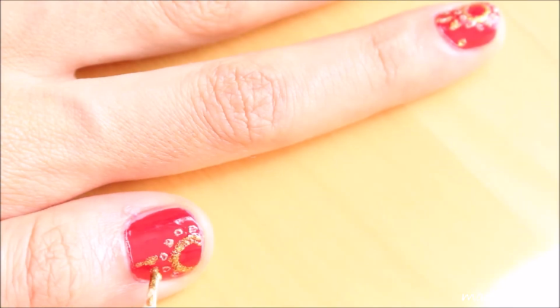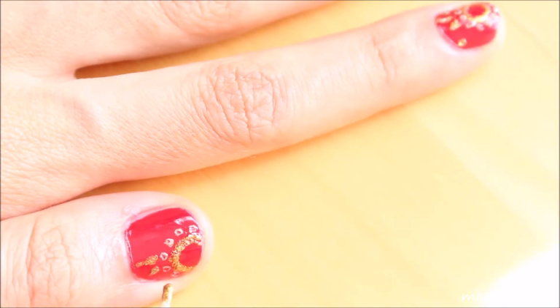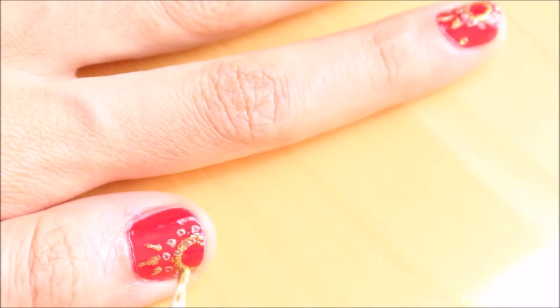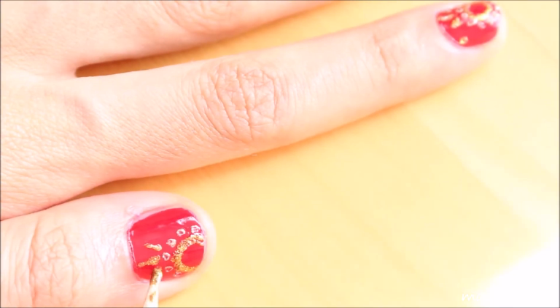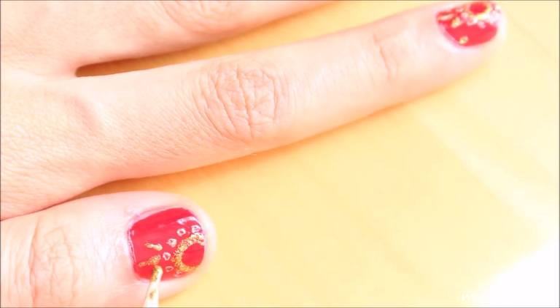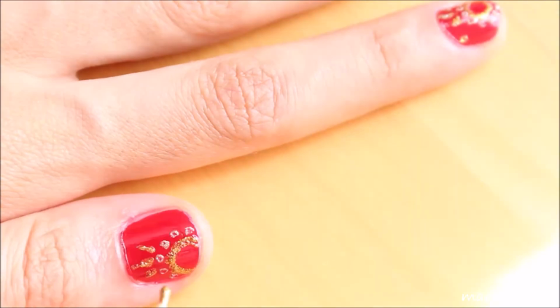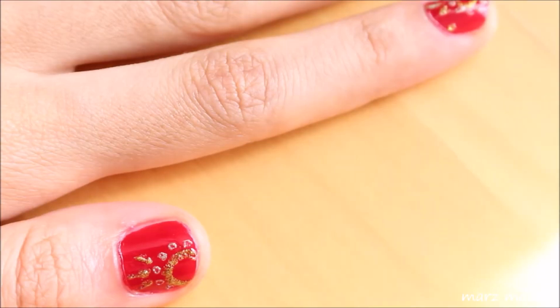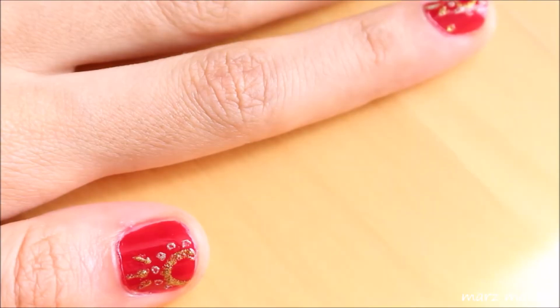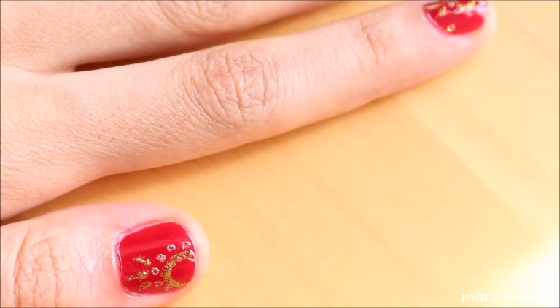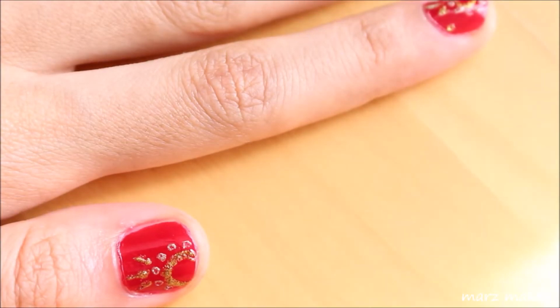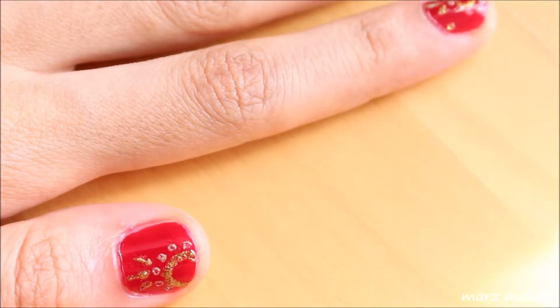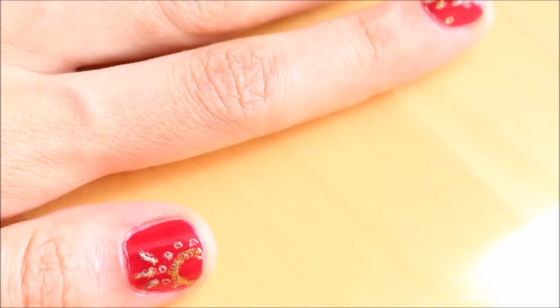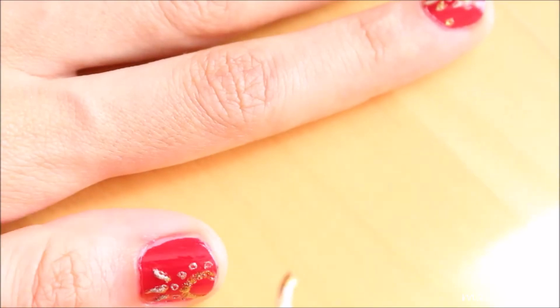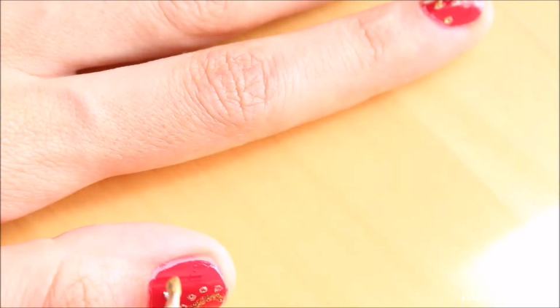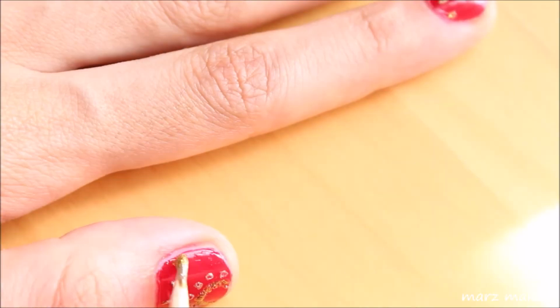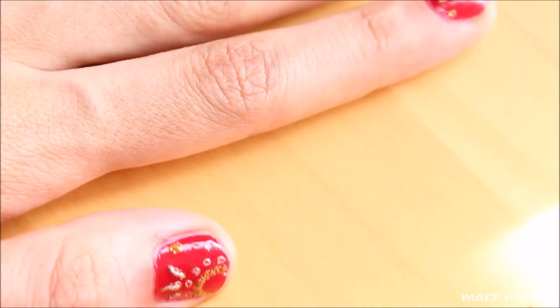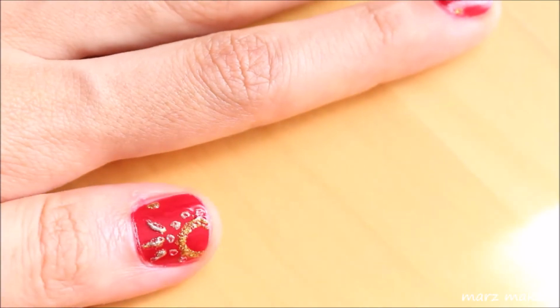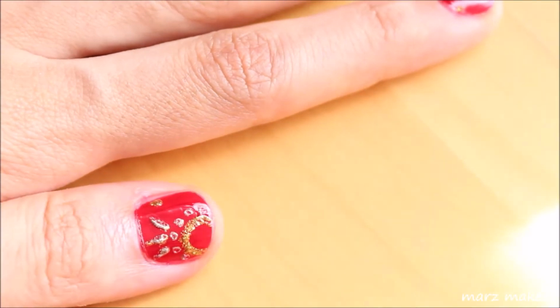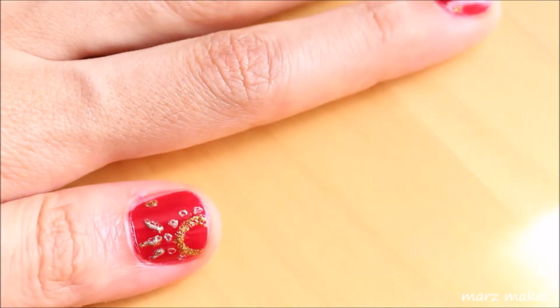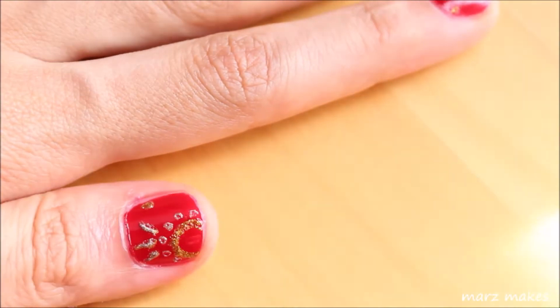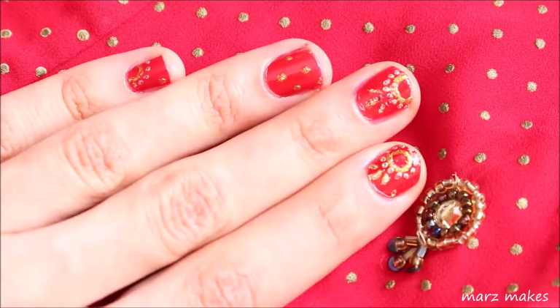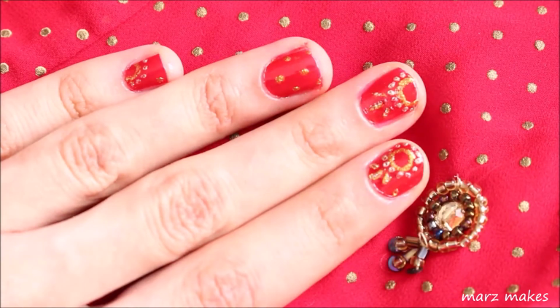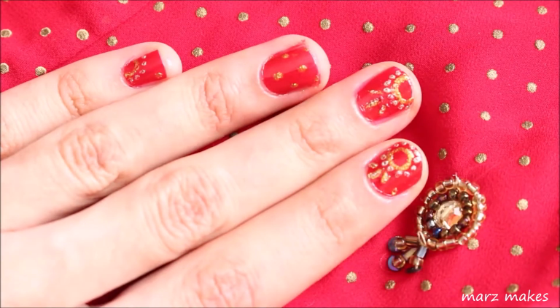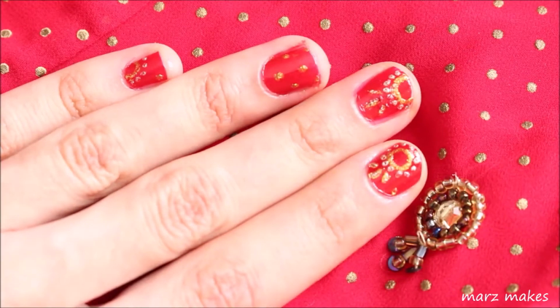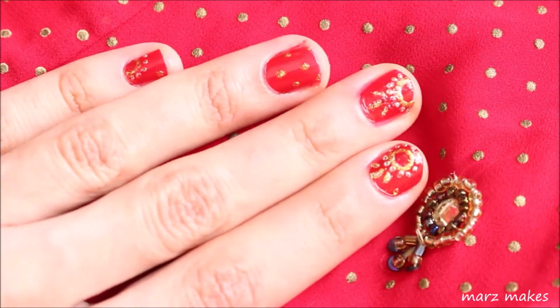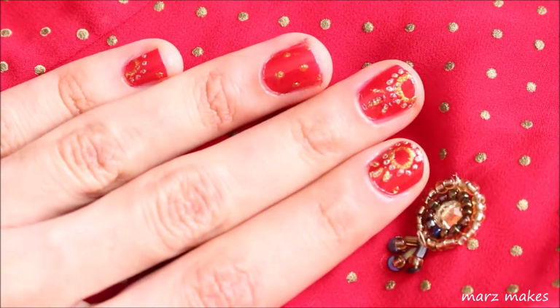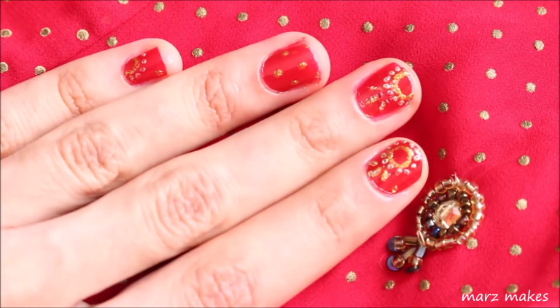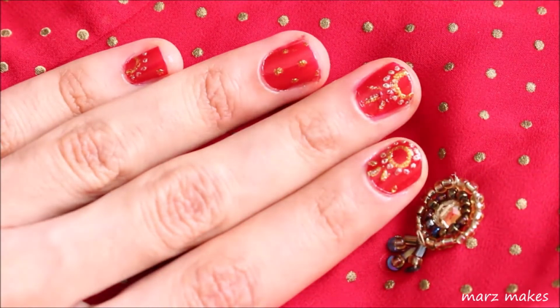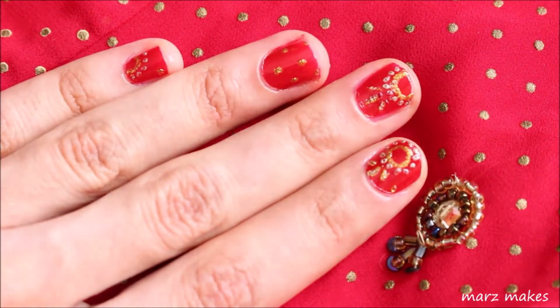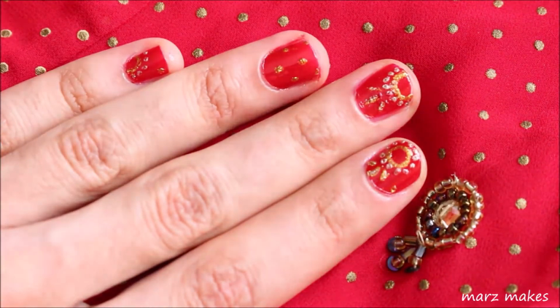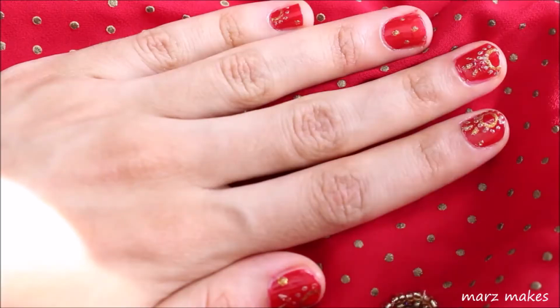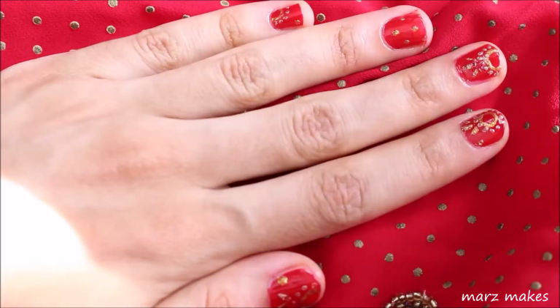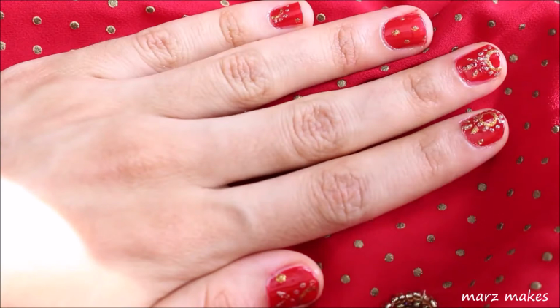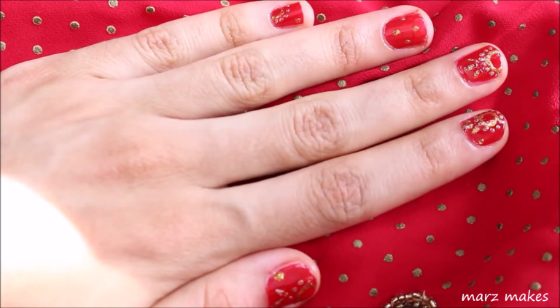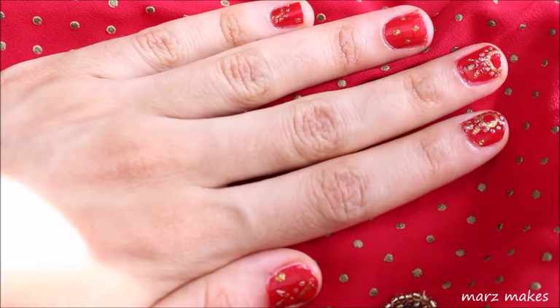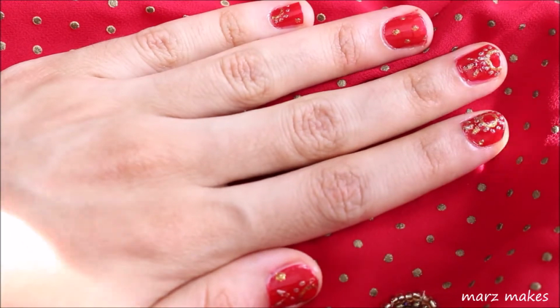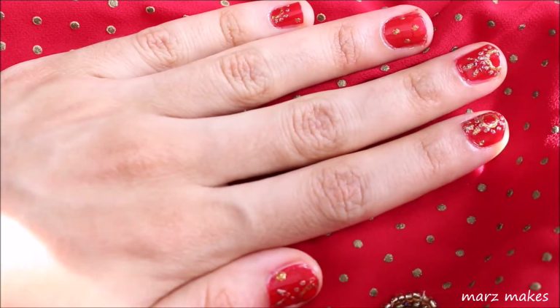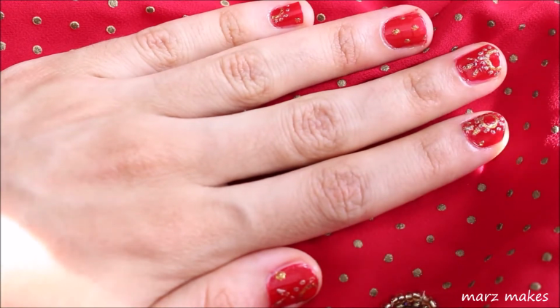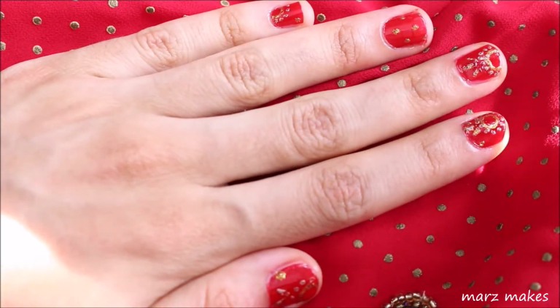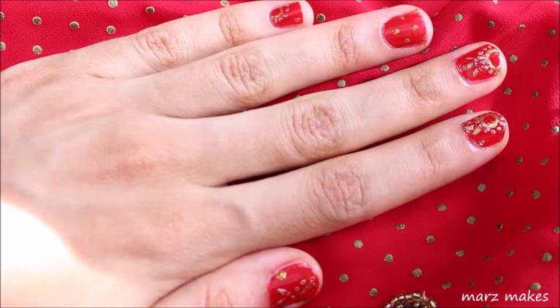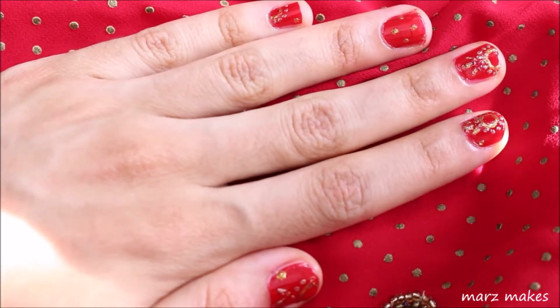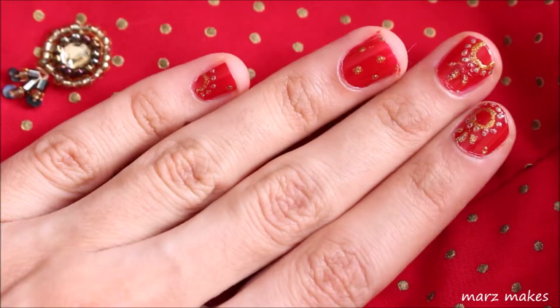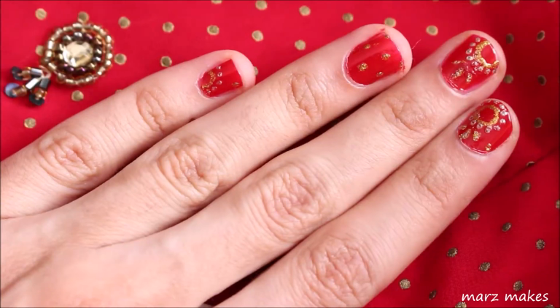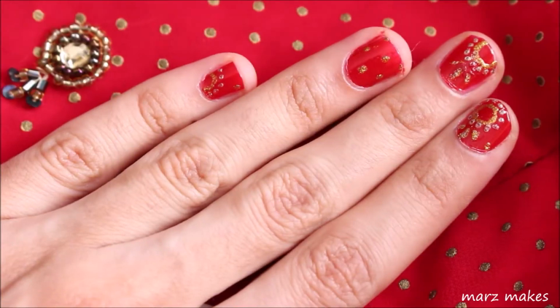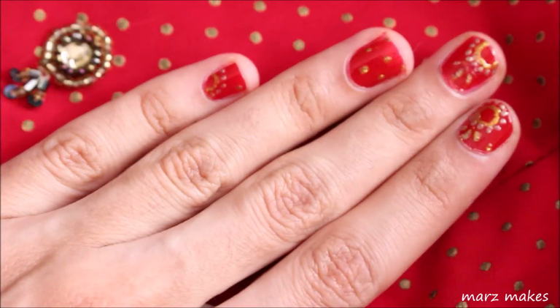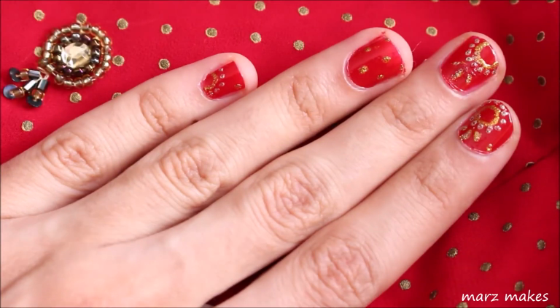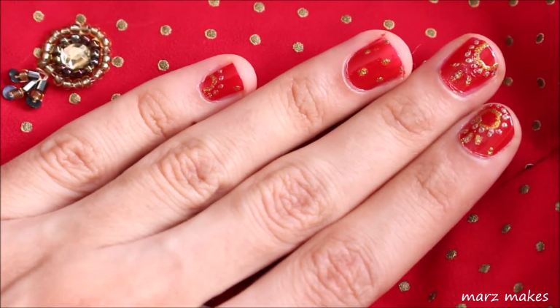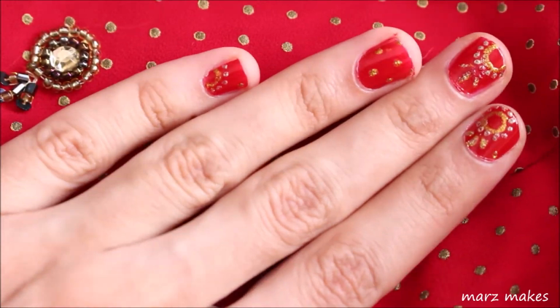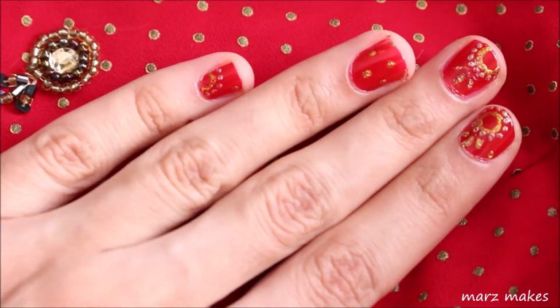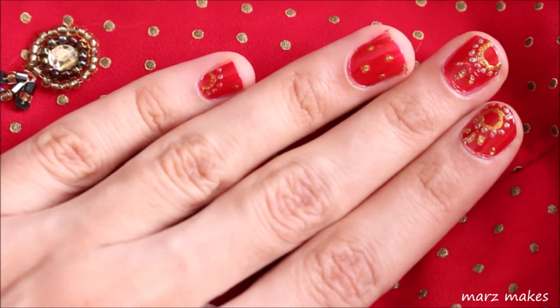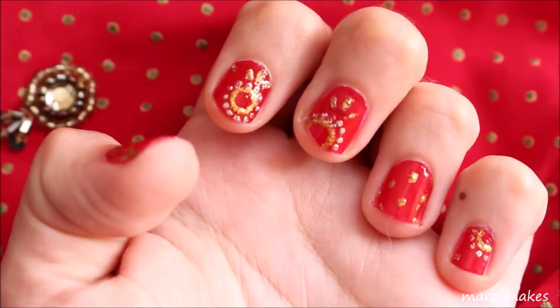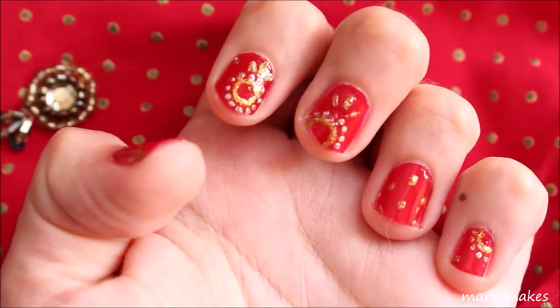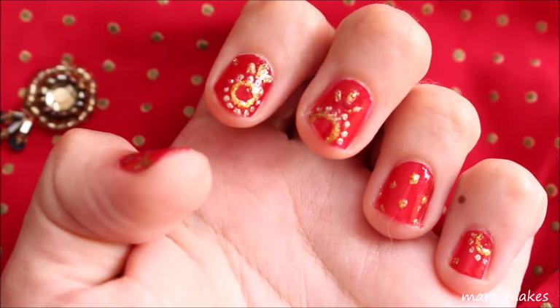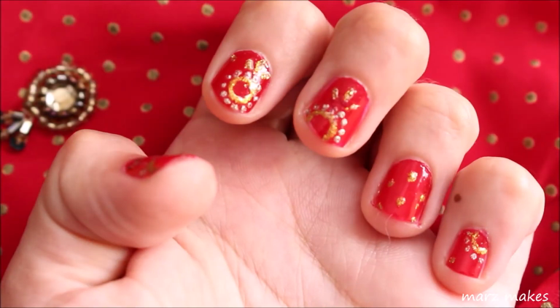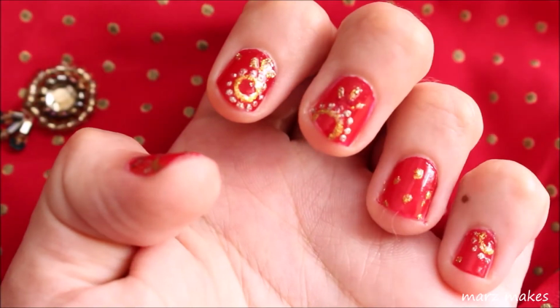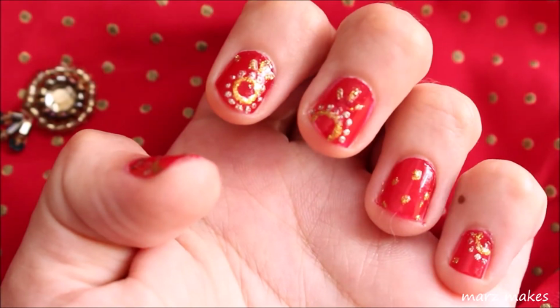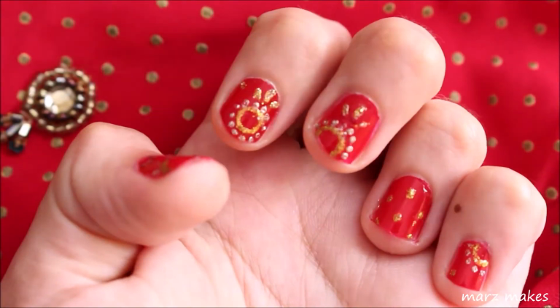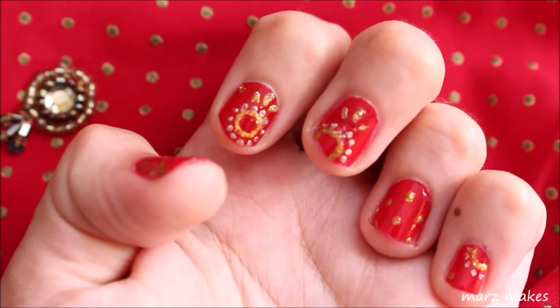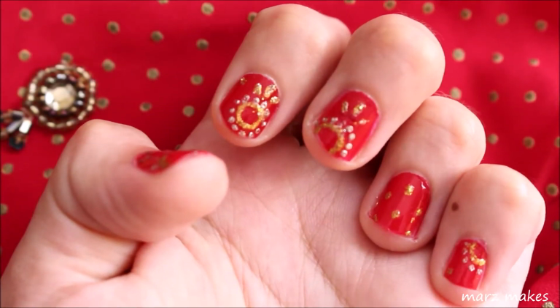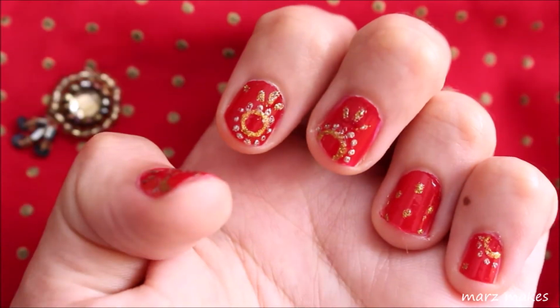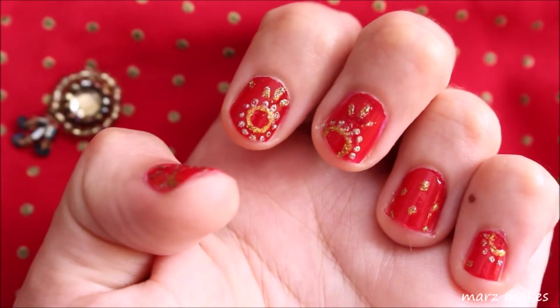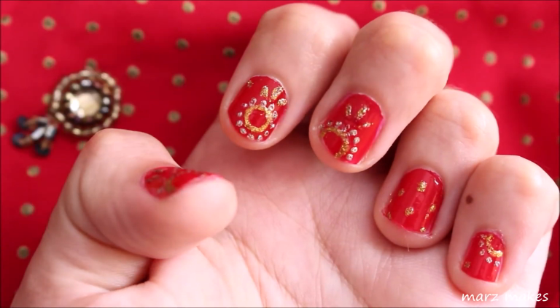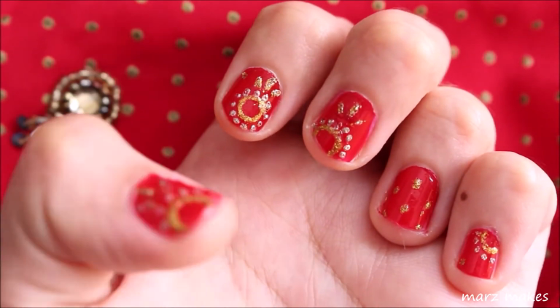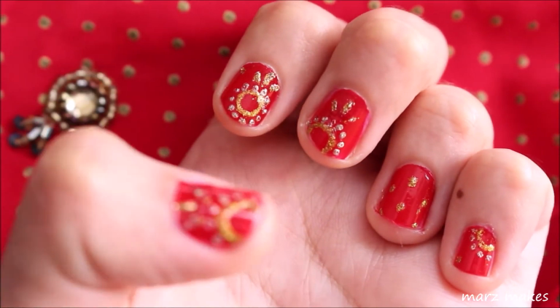With the beading, I'm pressing the toothpick into the dots of nail polish to create a centre.